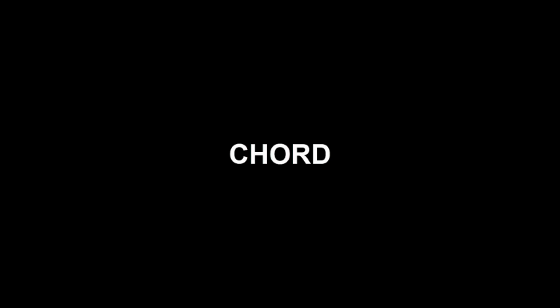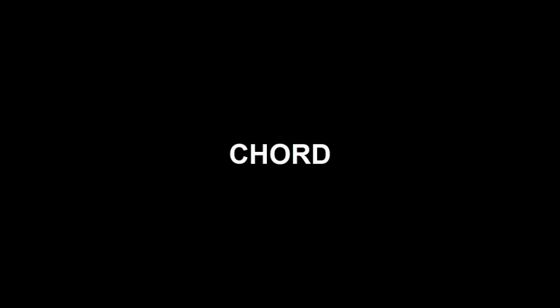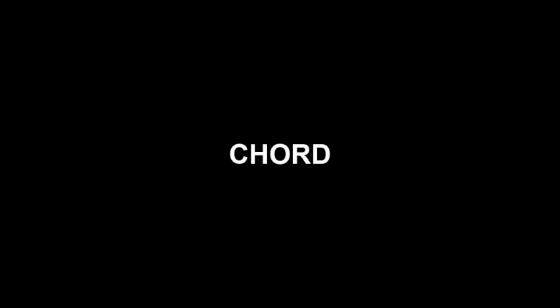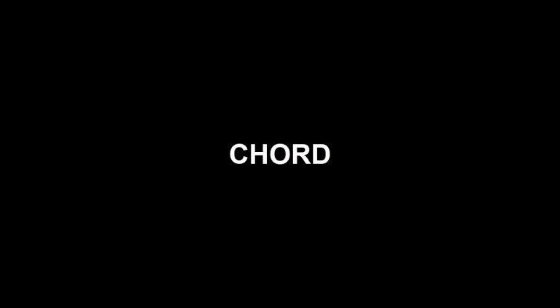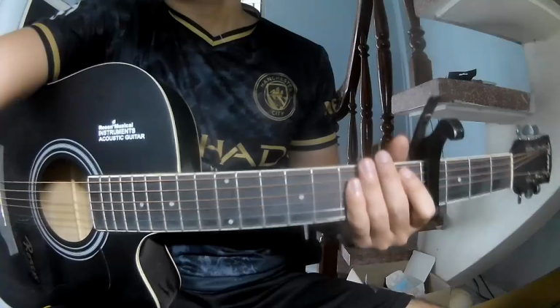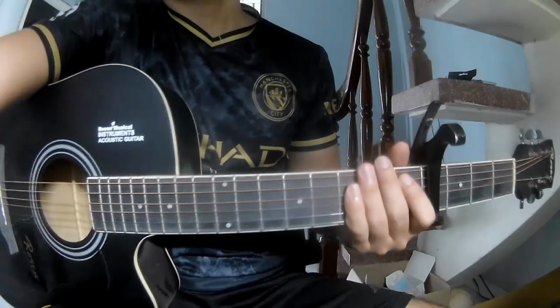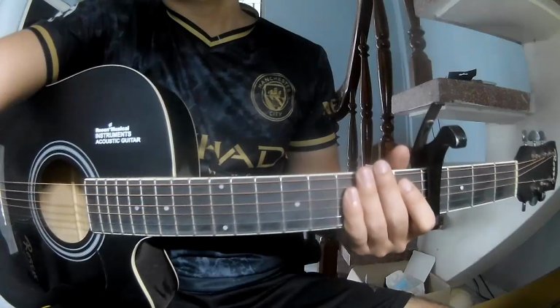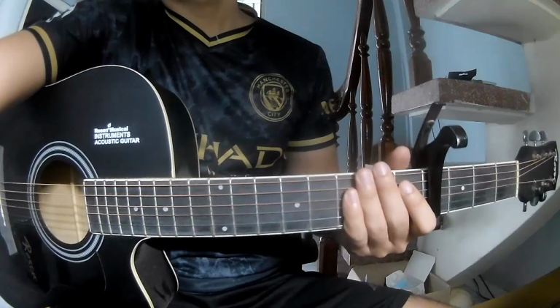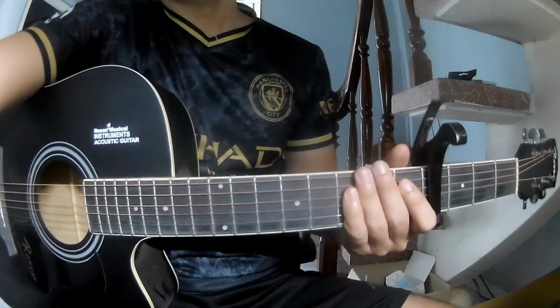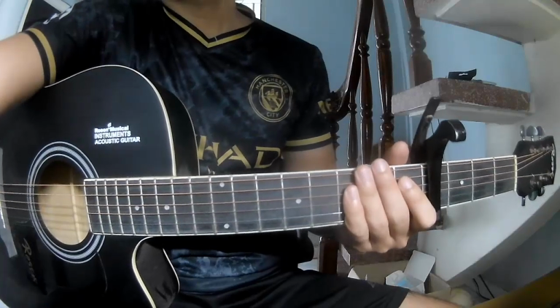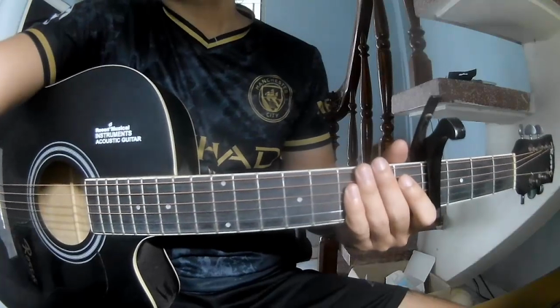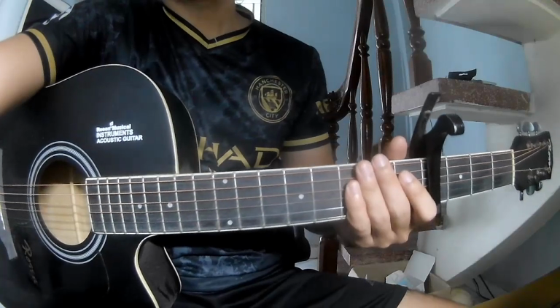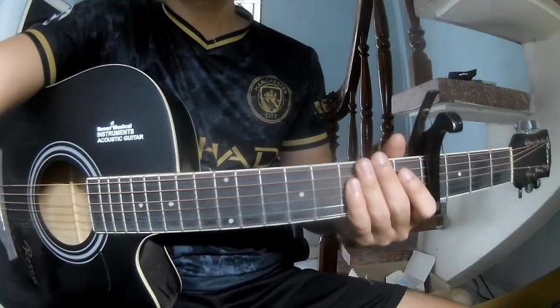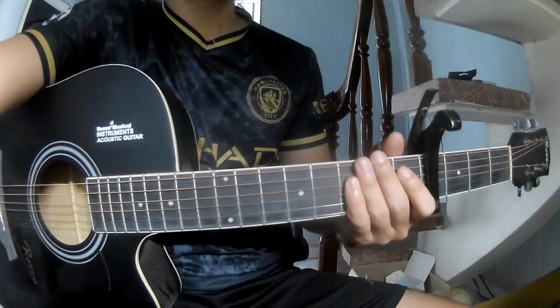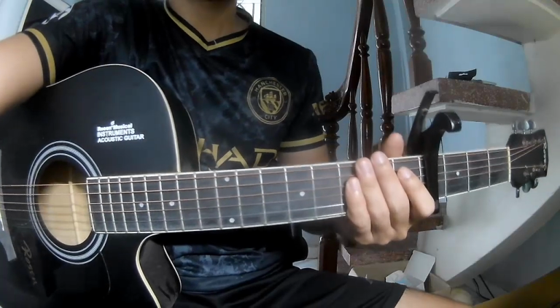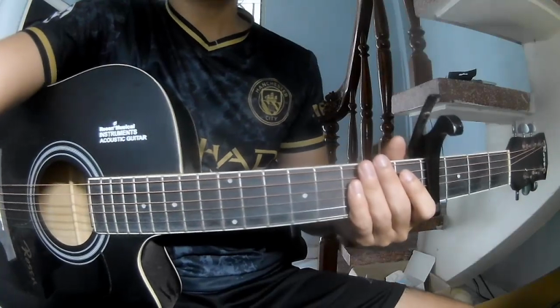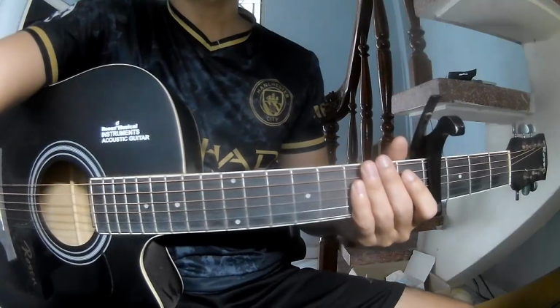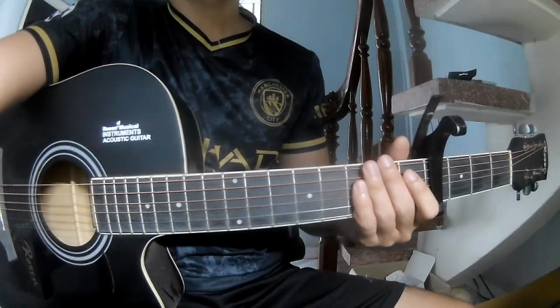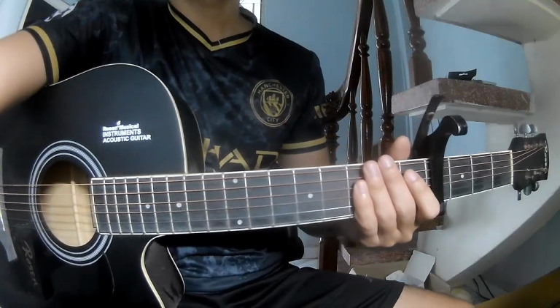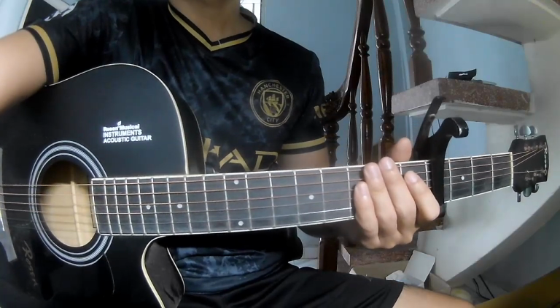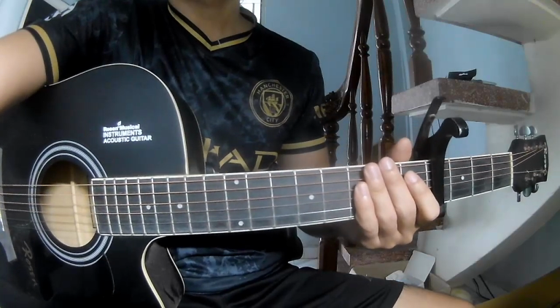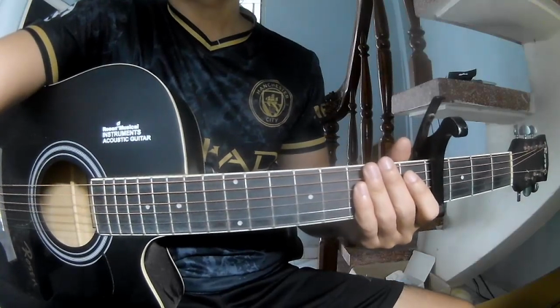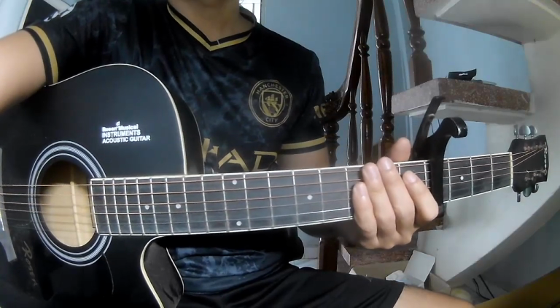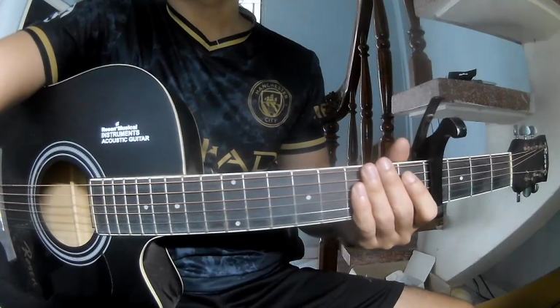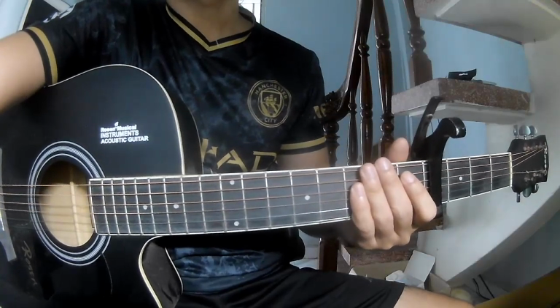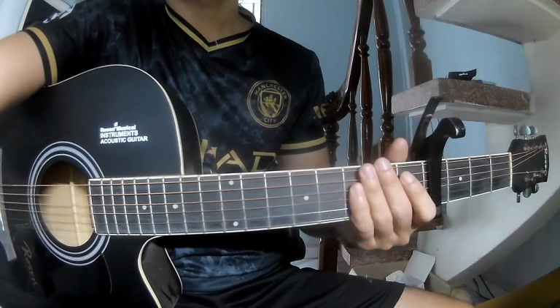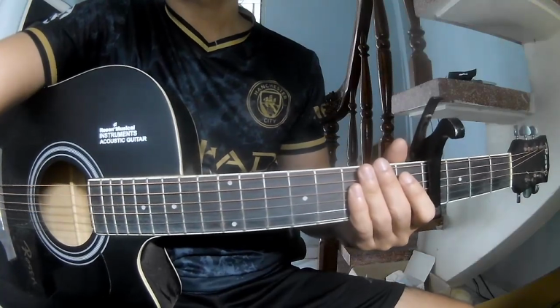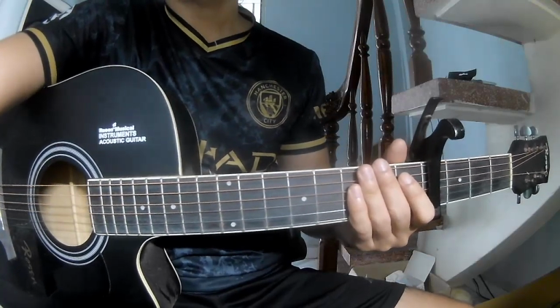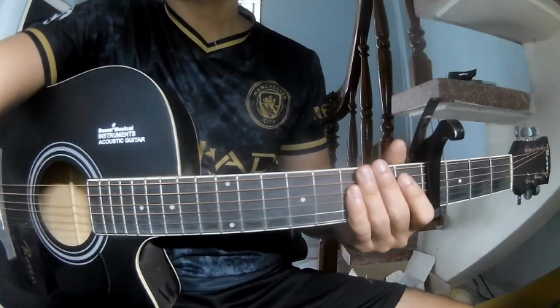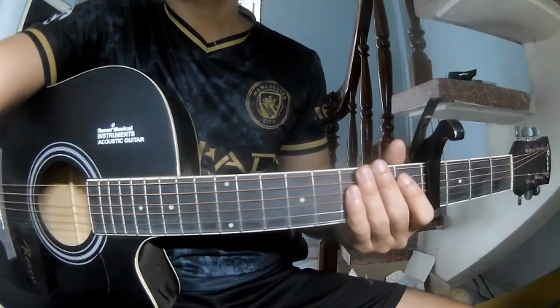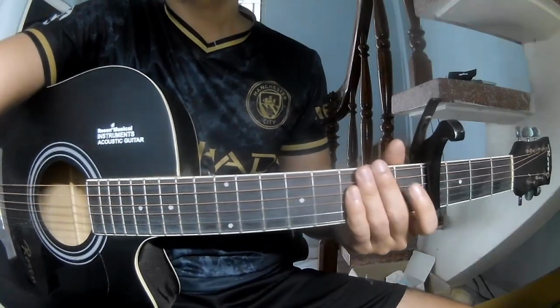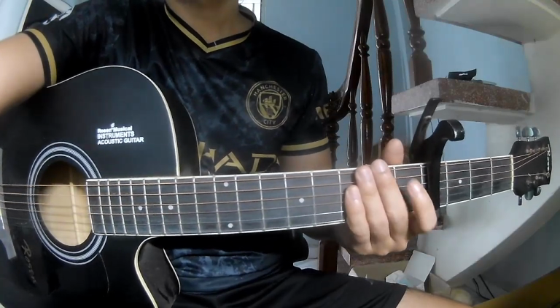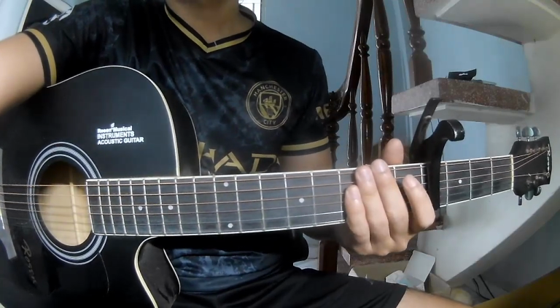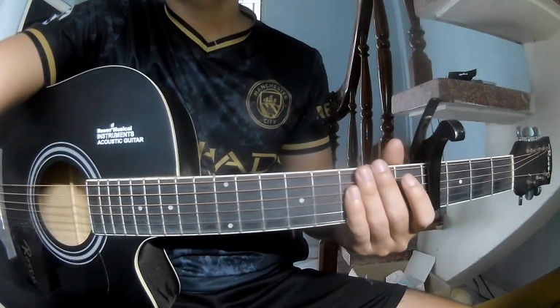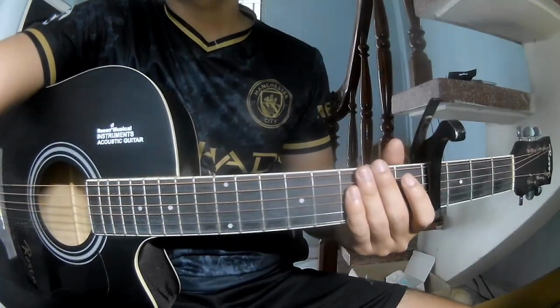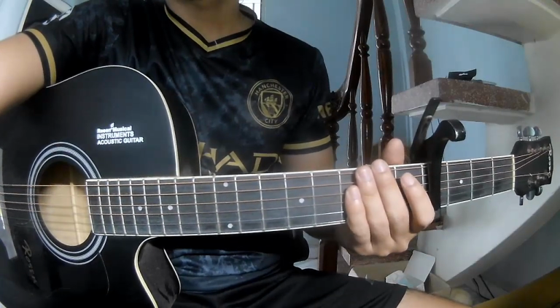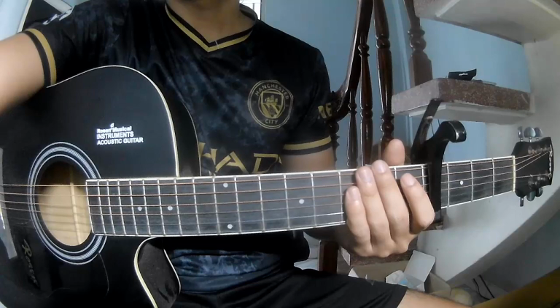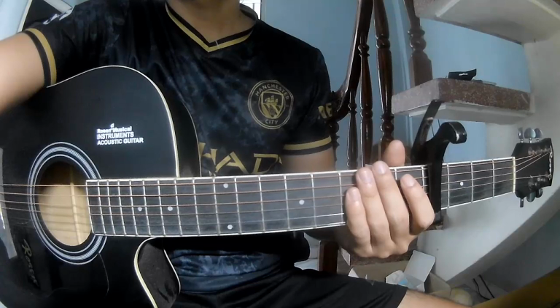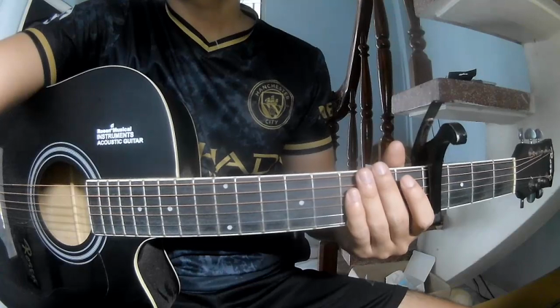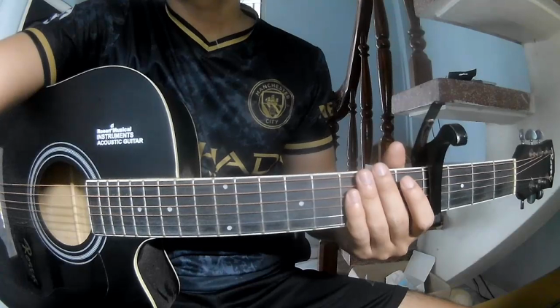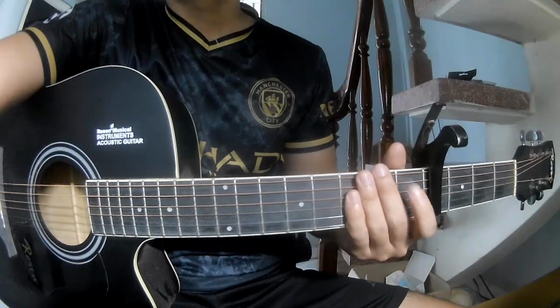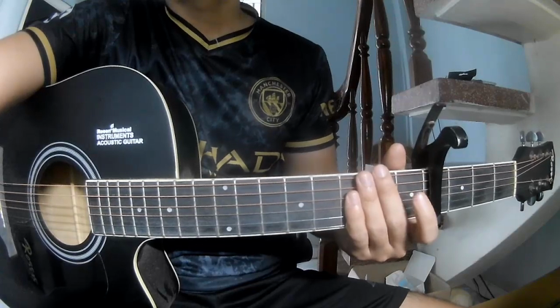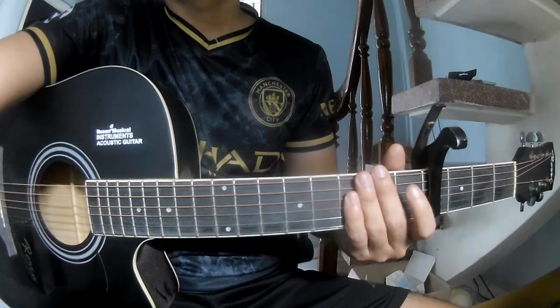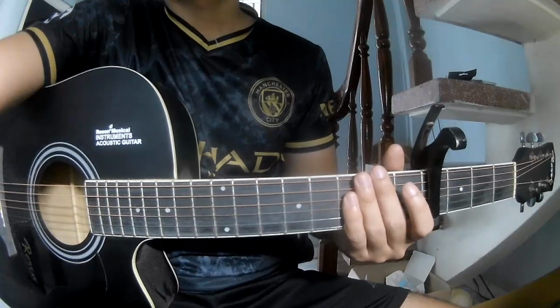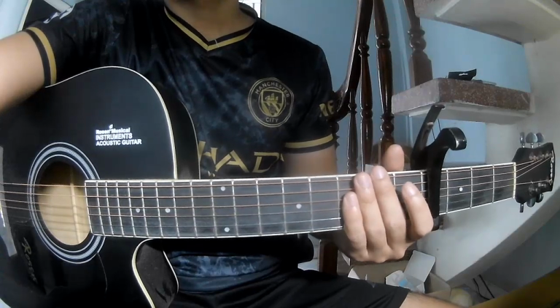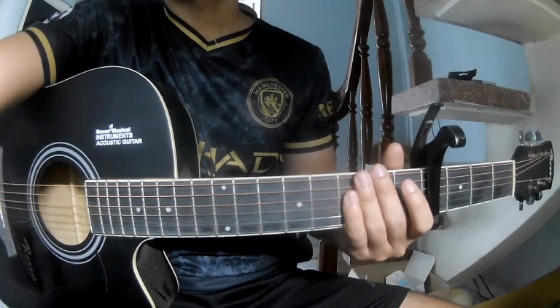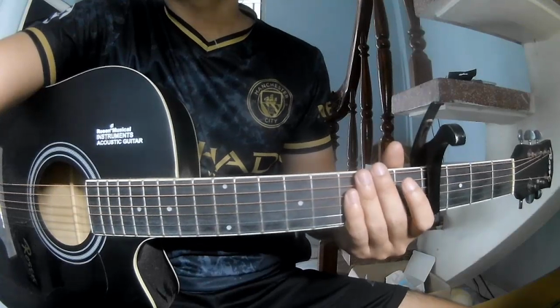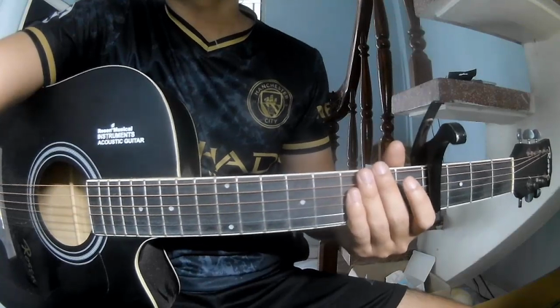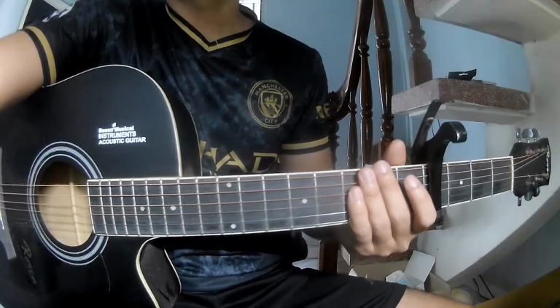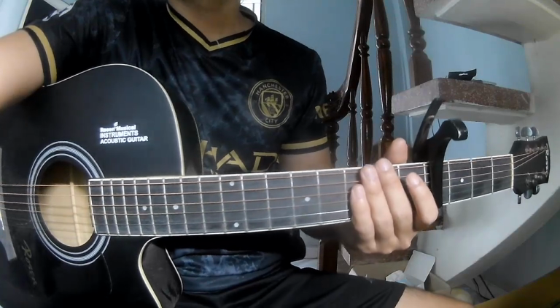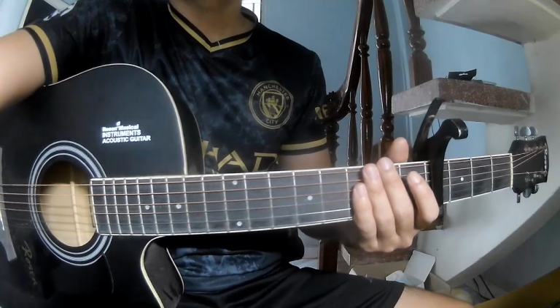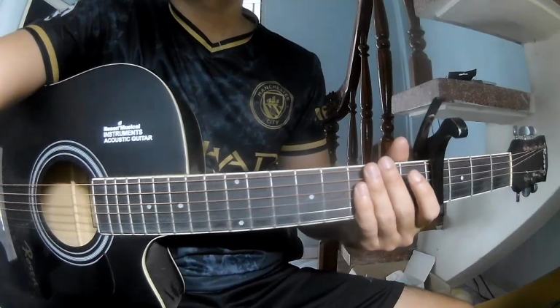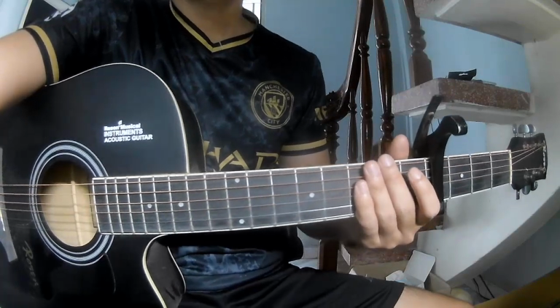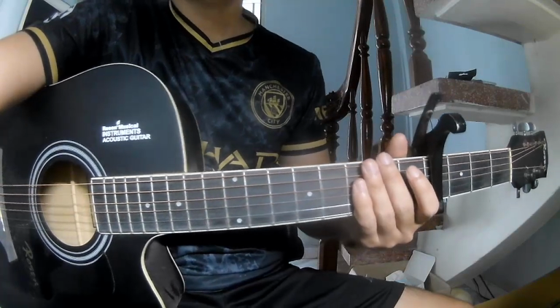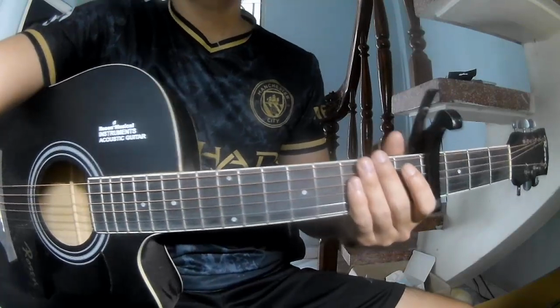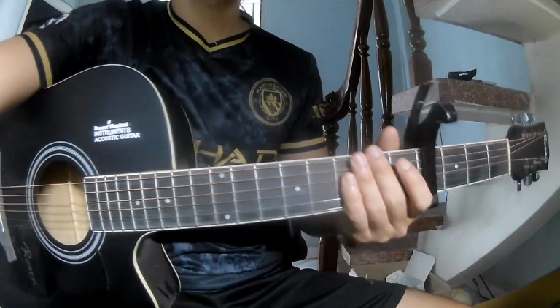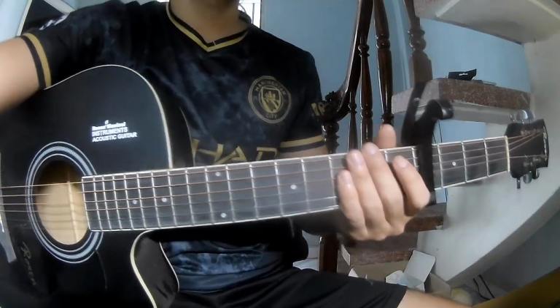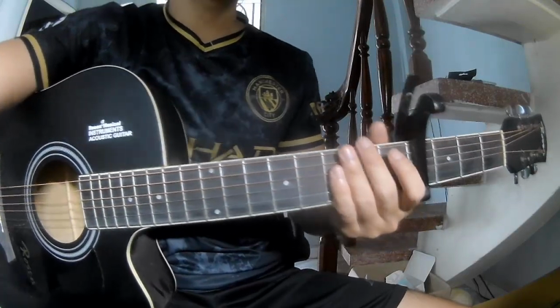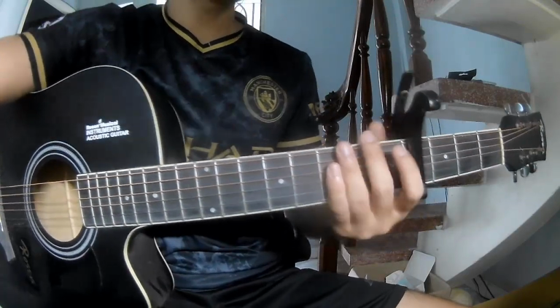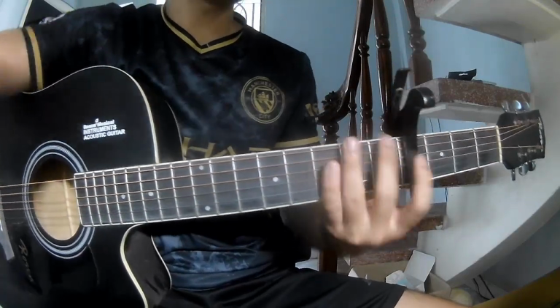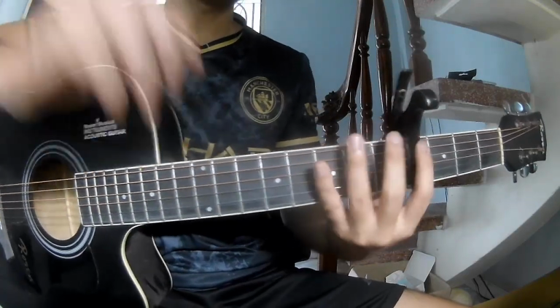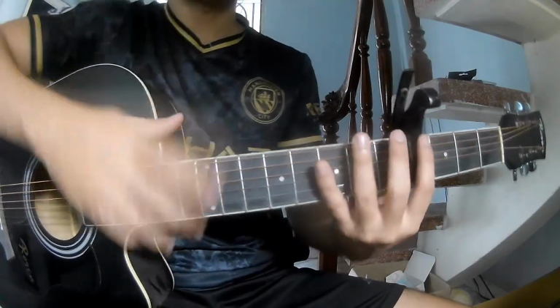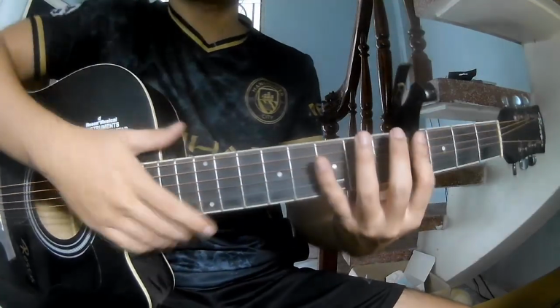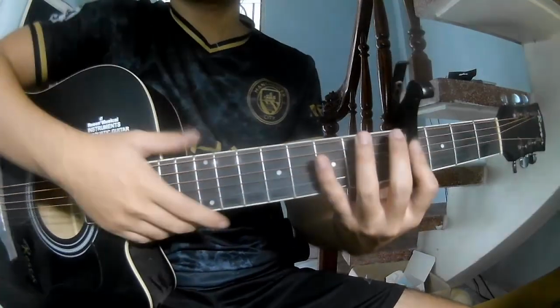Hi everyone, today we'll see how to play guitar 'Right Back to It' by Warahachi. First, we'll see the chords in the program.